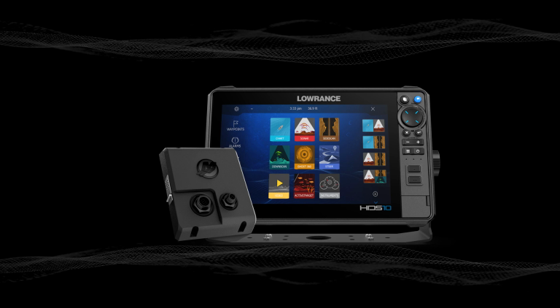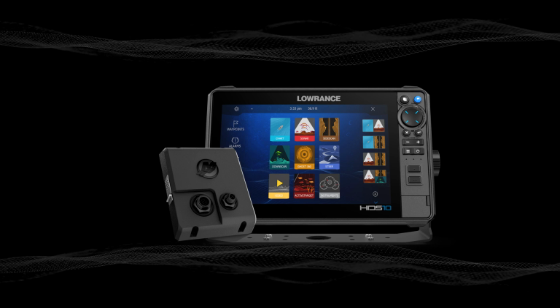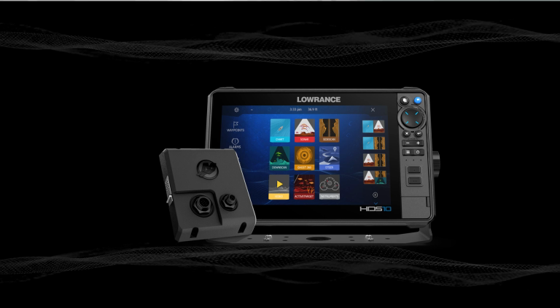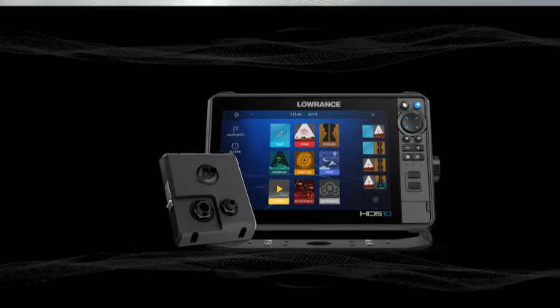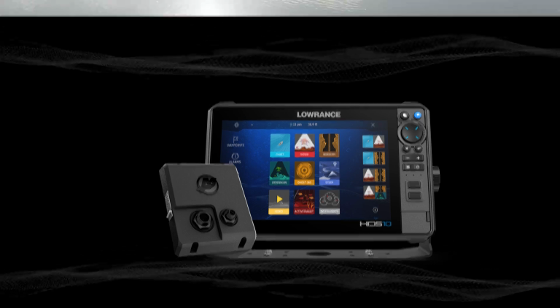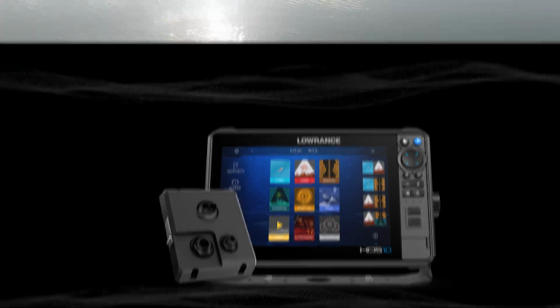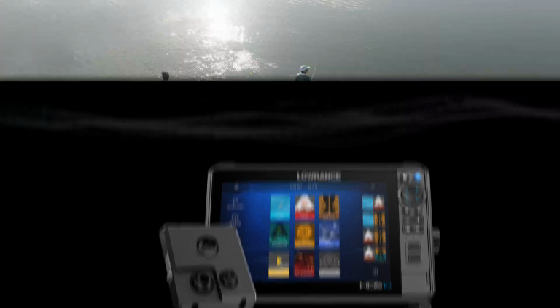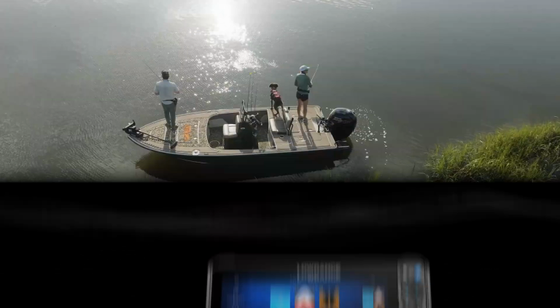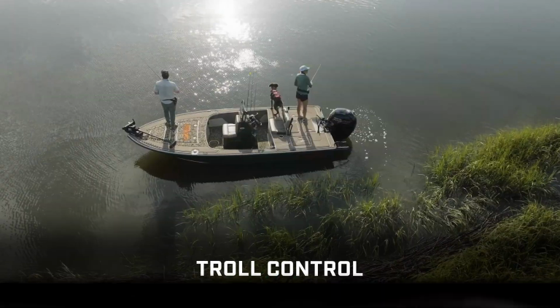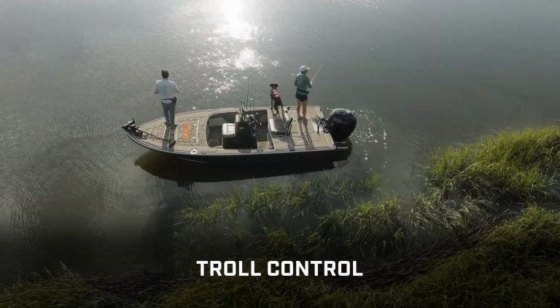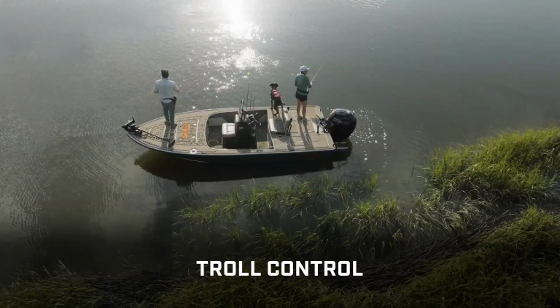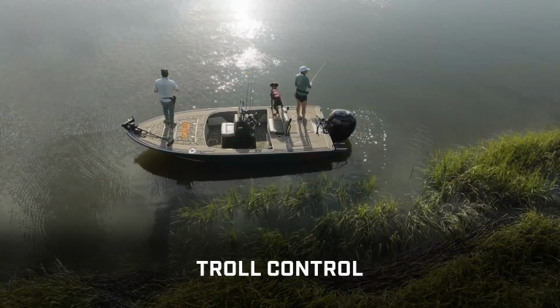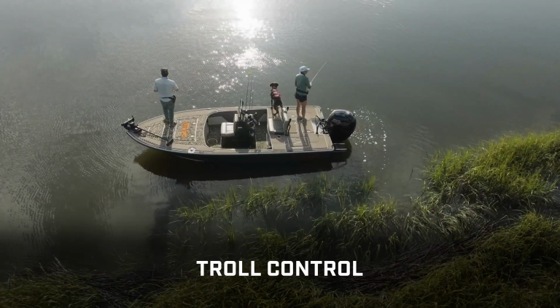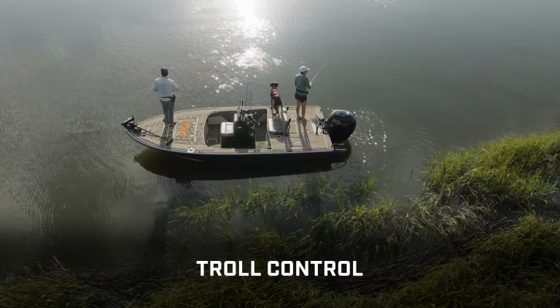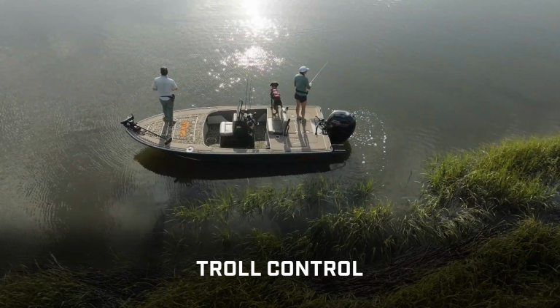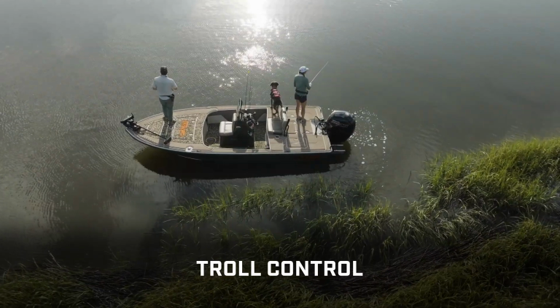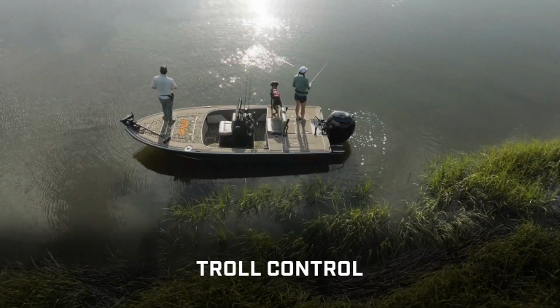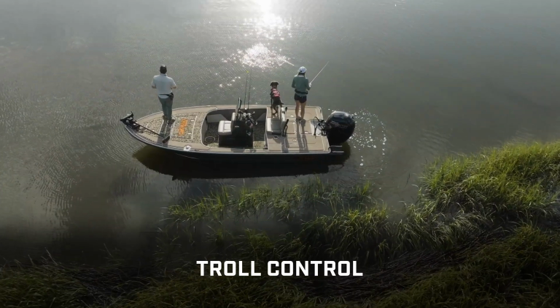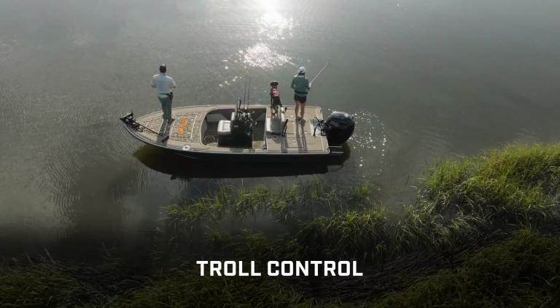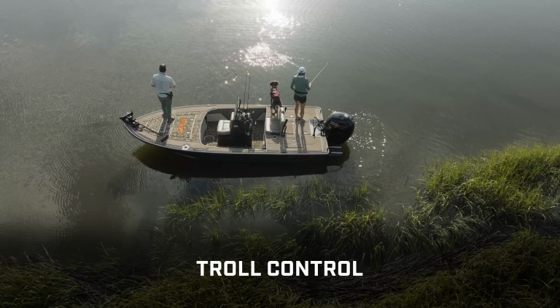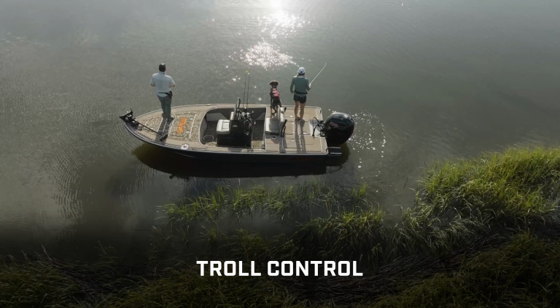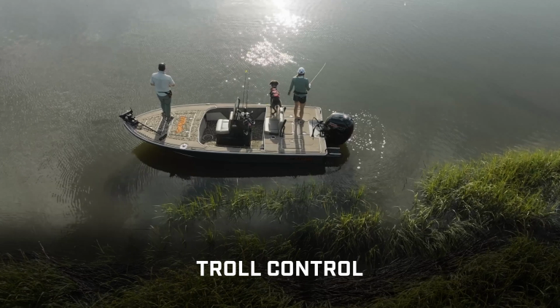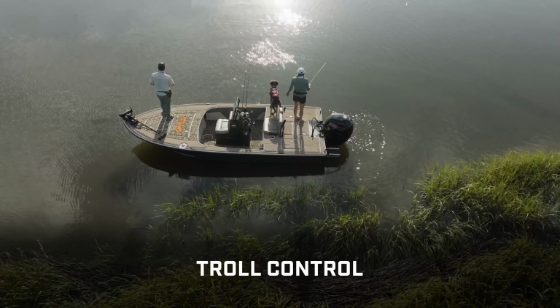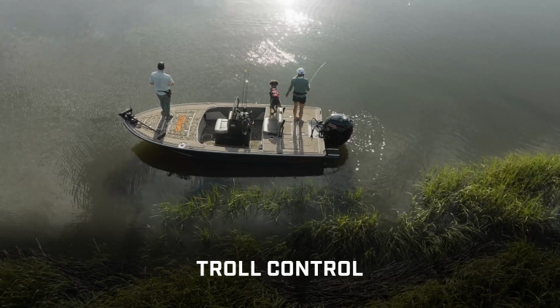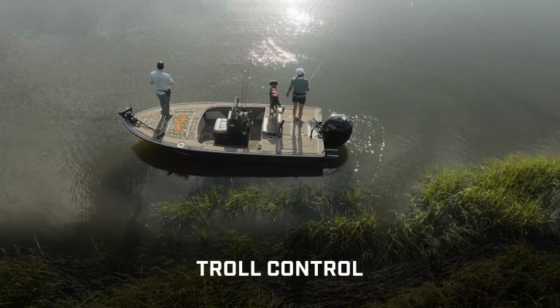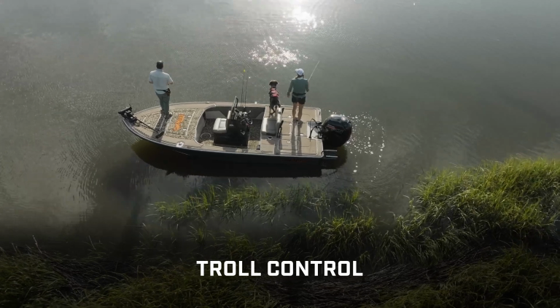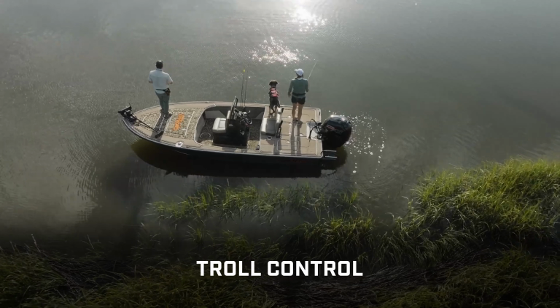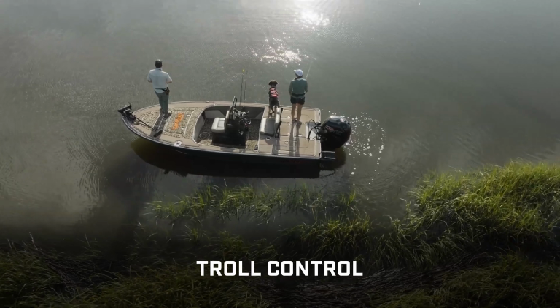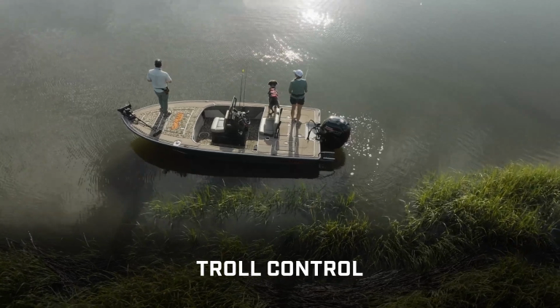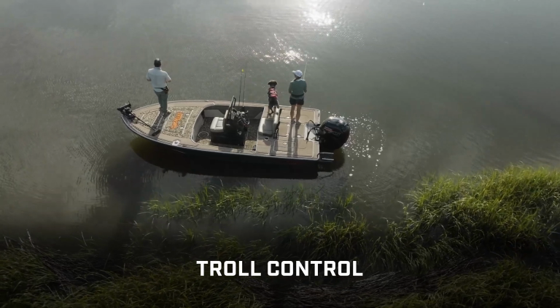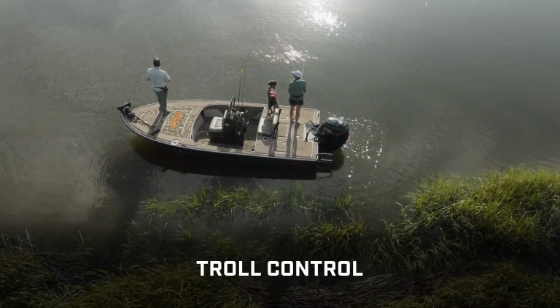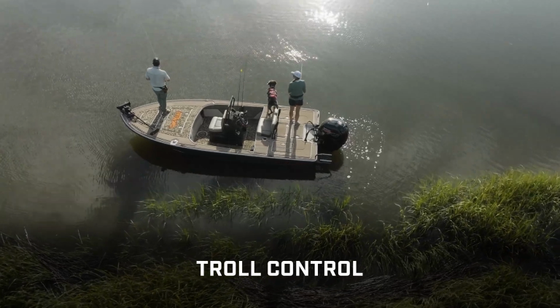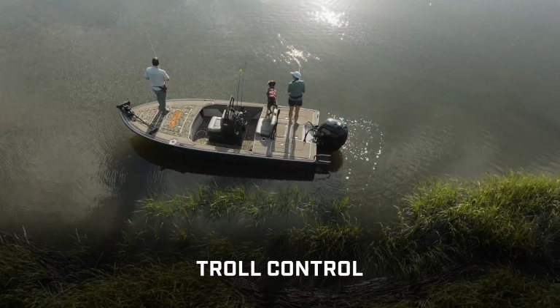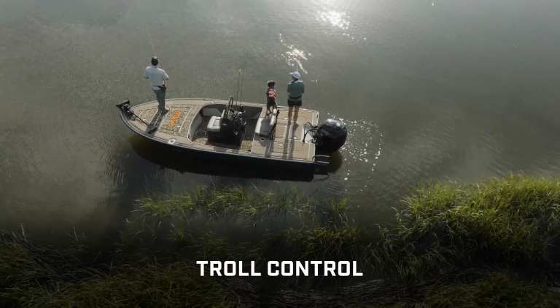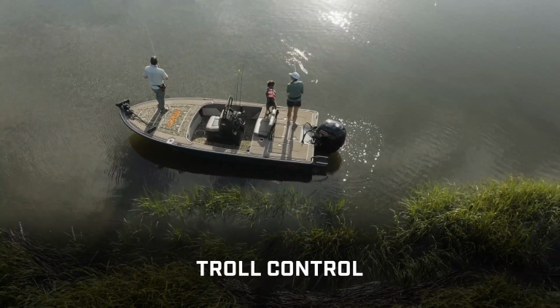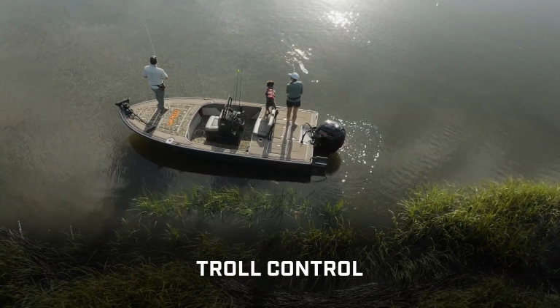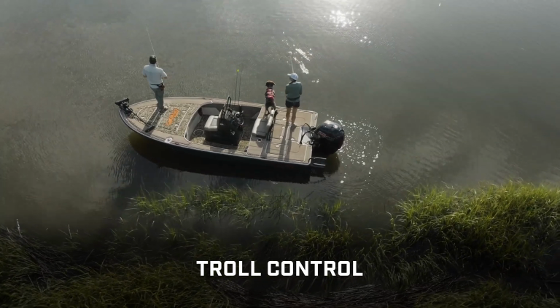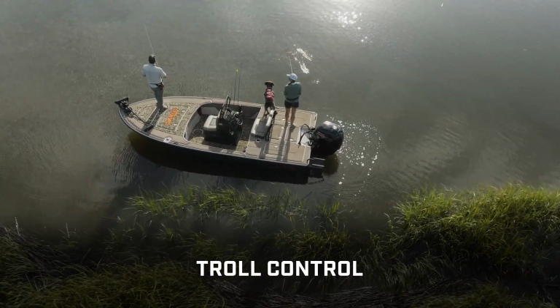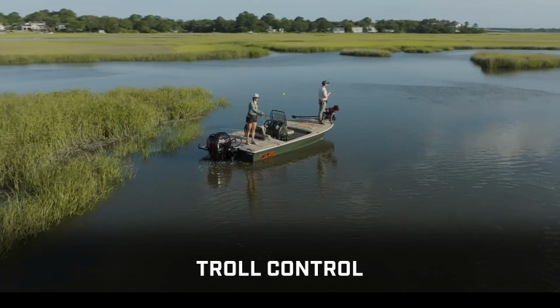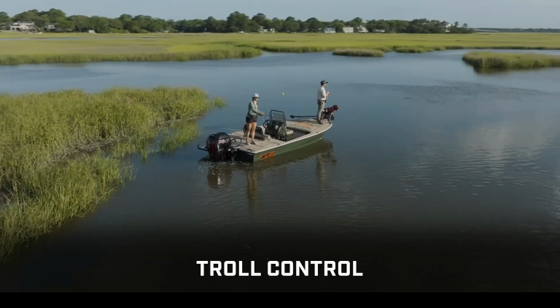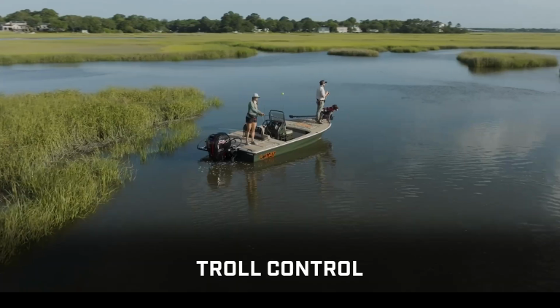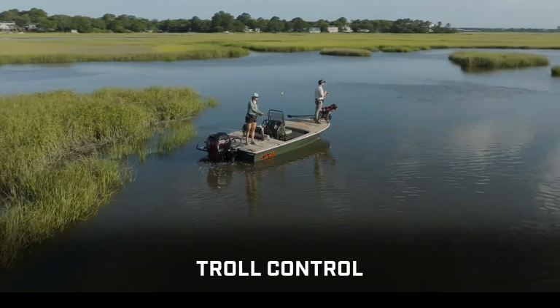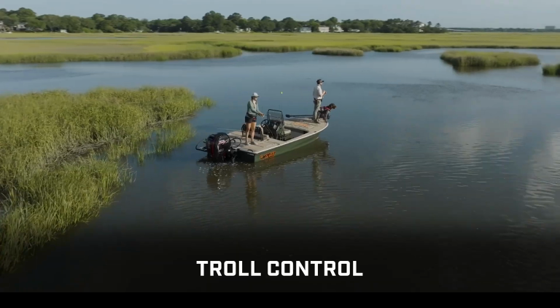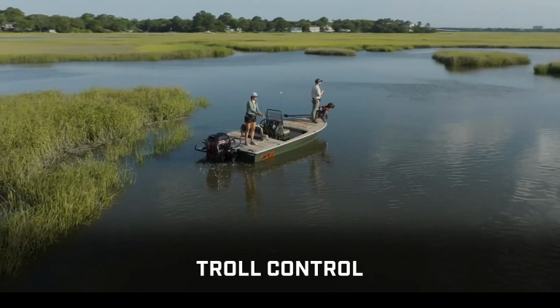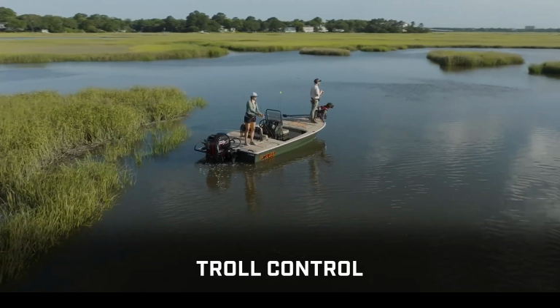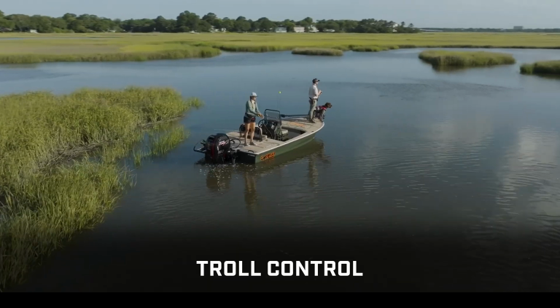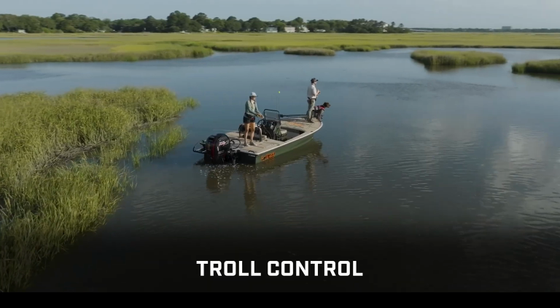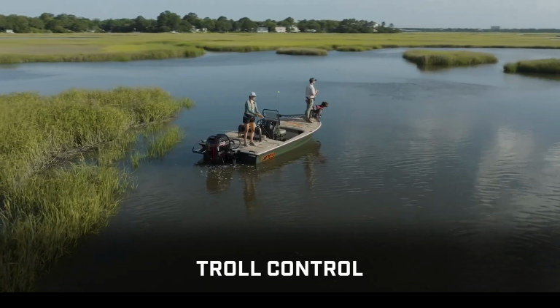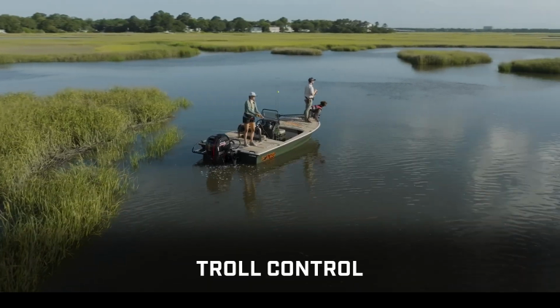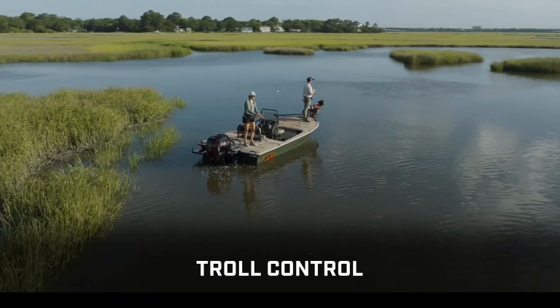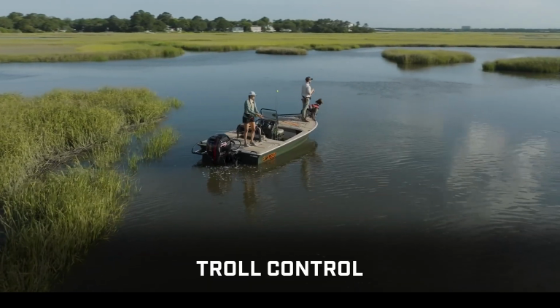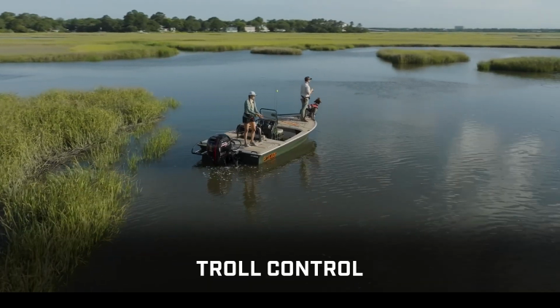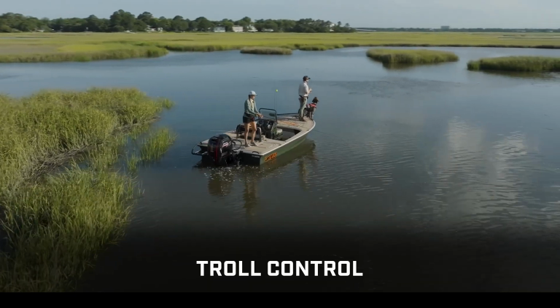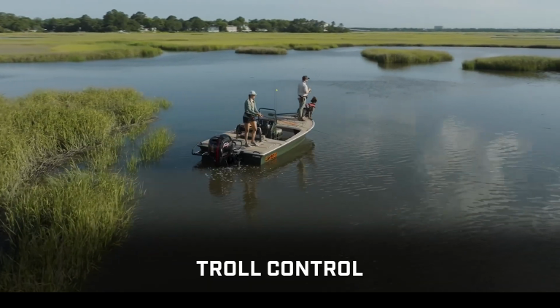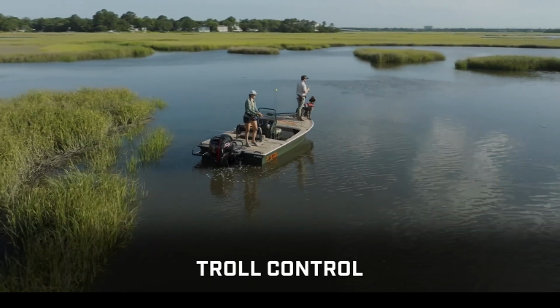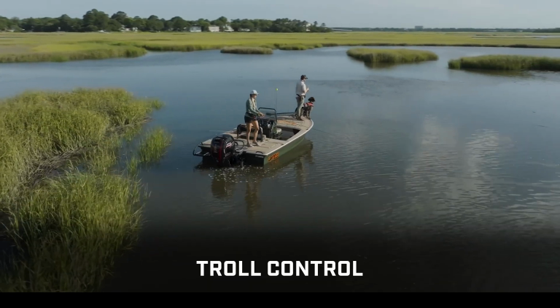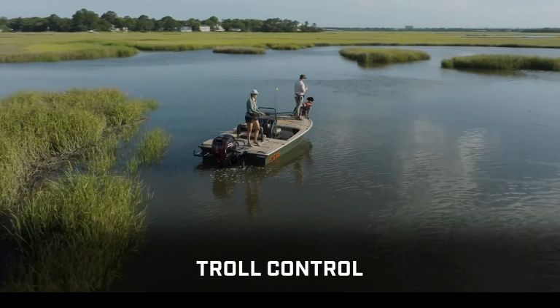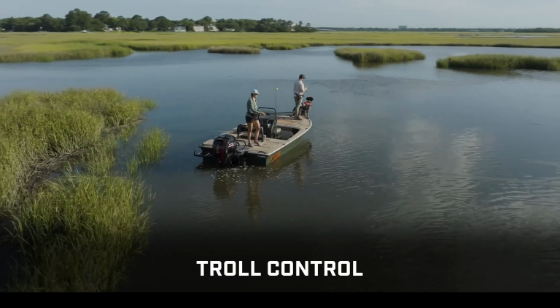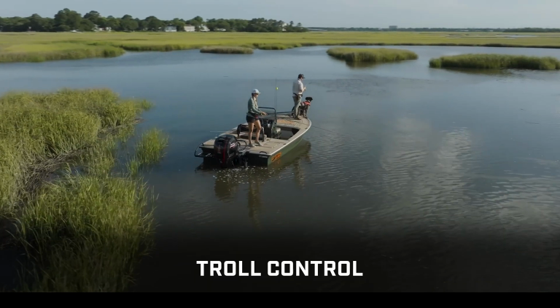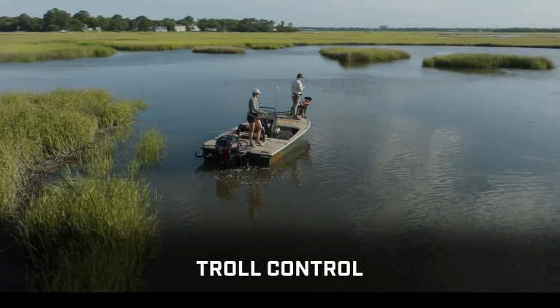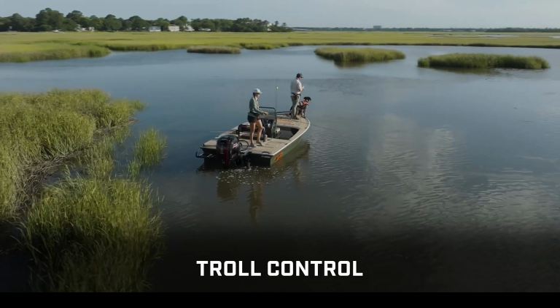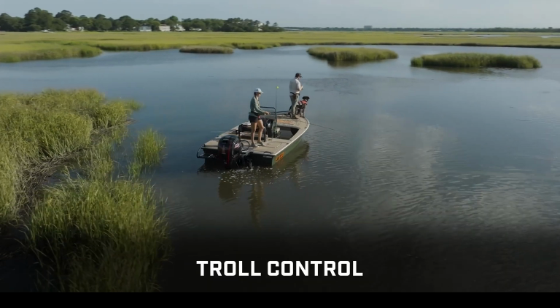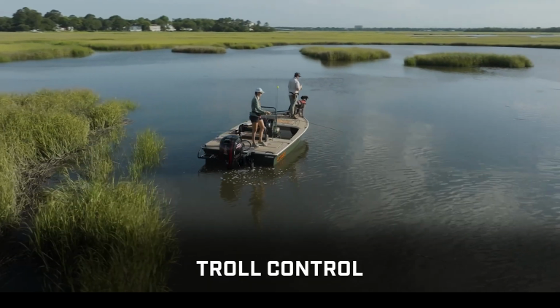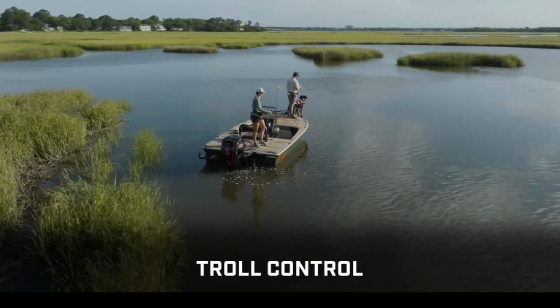Mercury SmartCraft also enhances your favorite activities. If you love to fish, you can lock in and fine-tune trolling speeds with Troll Control.